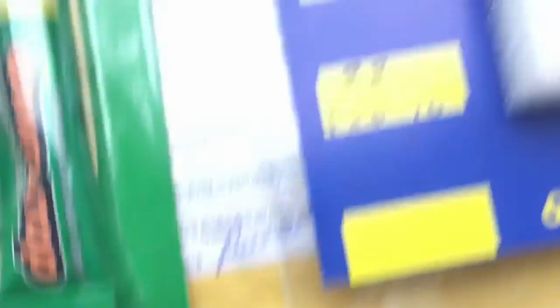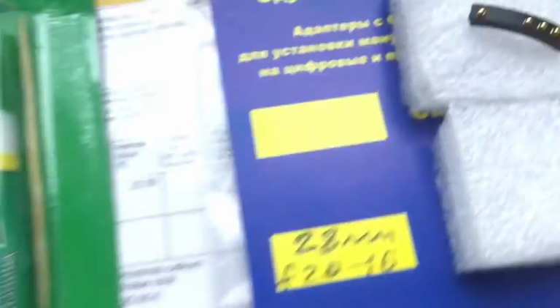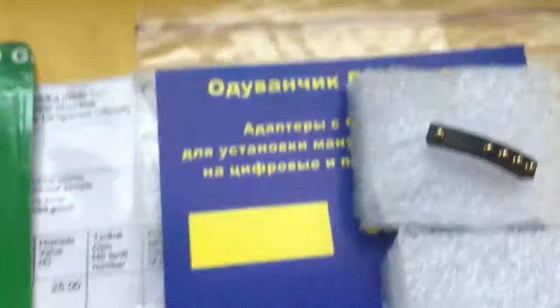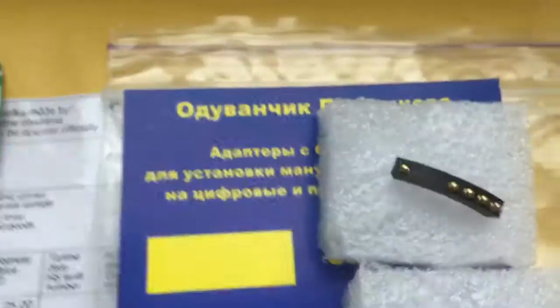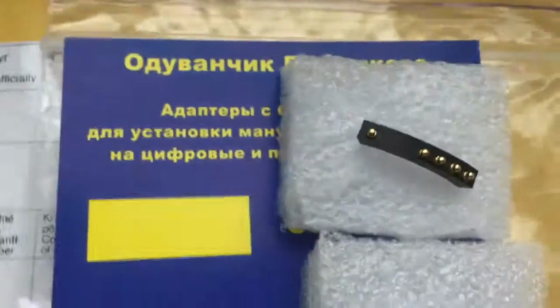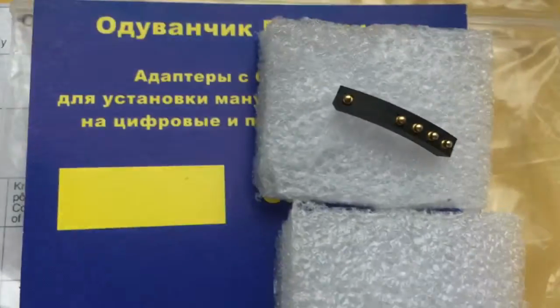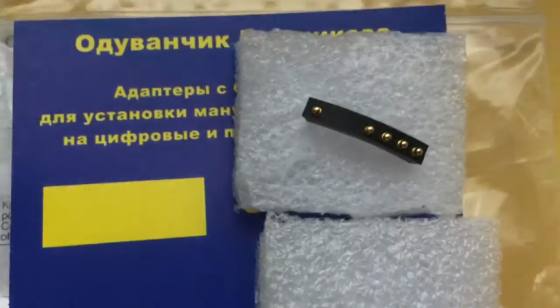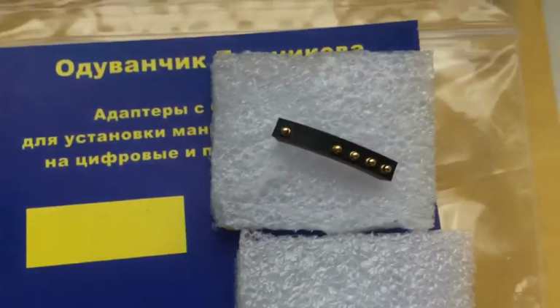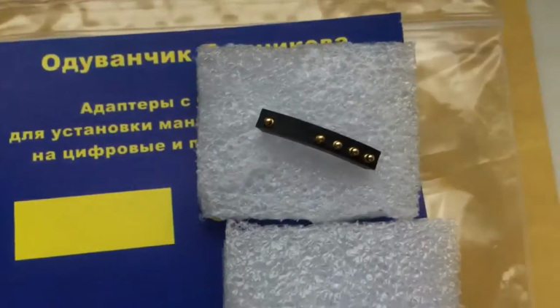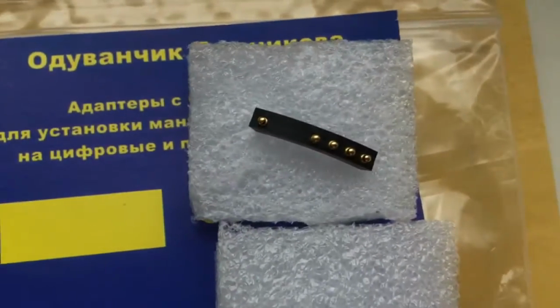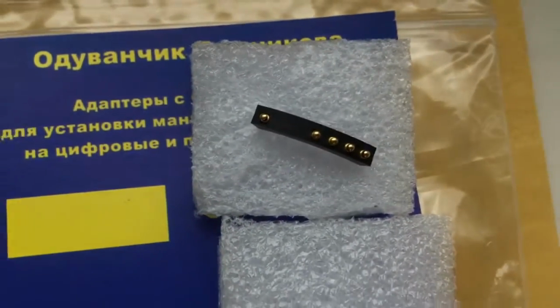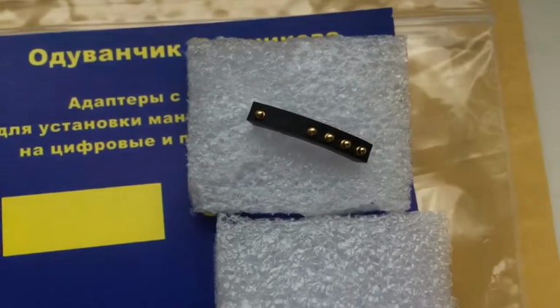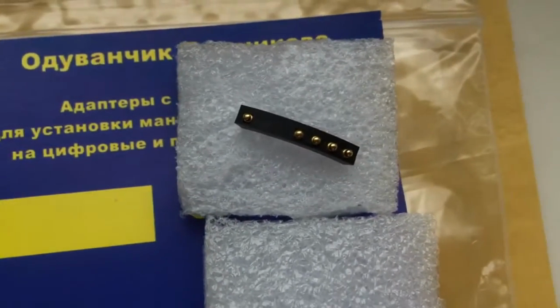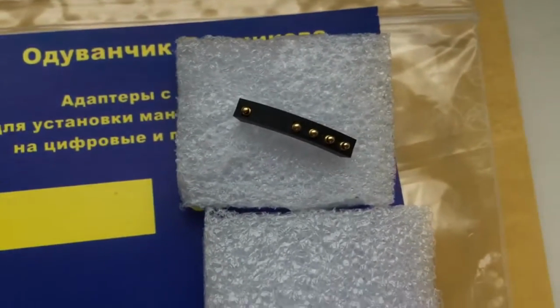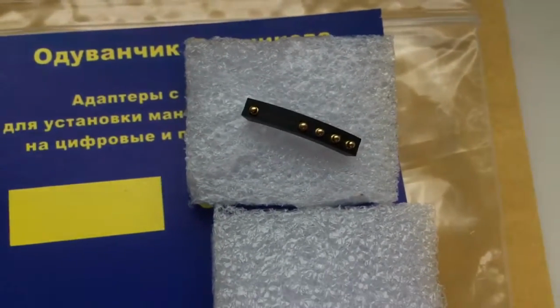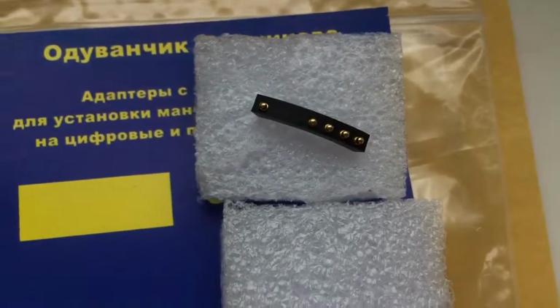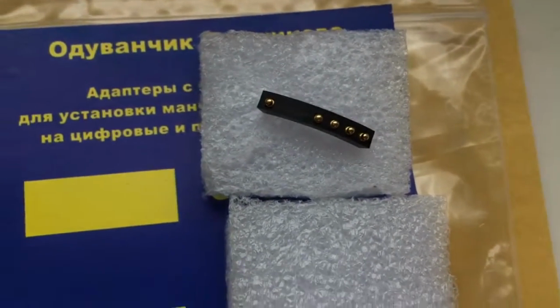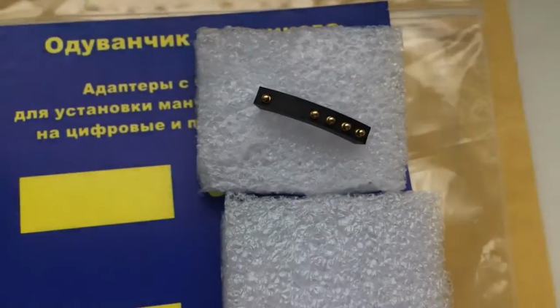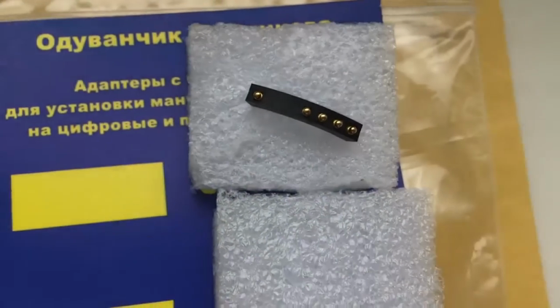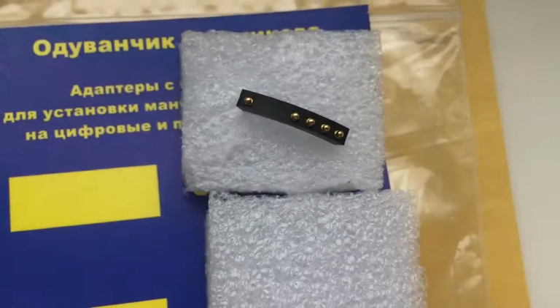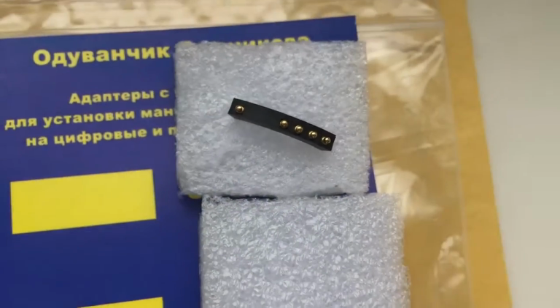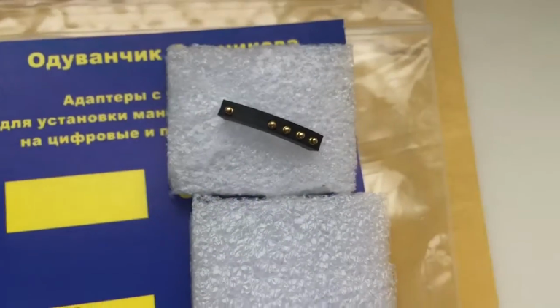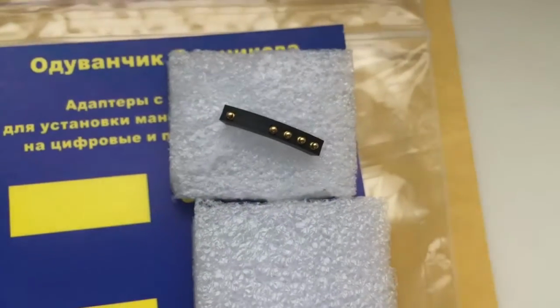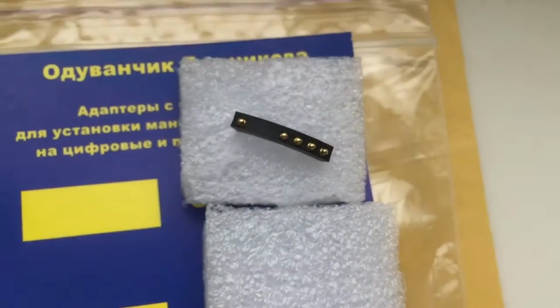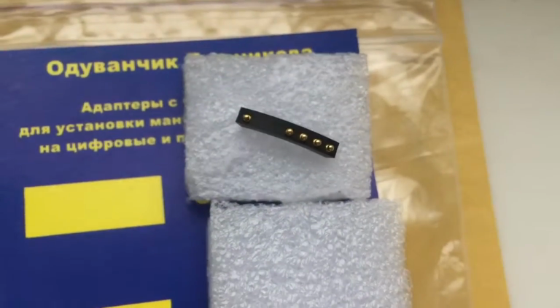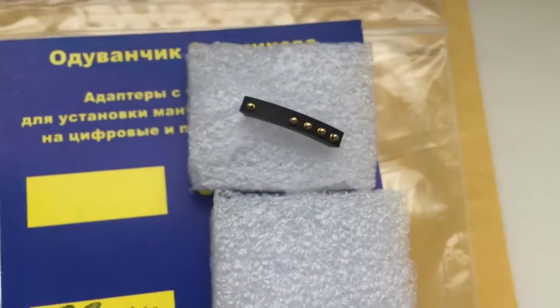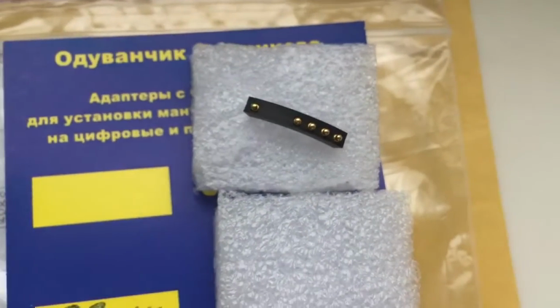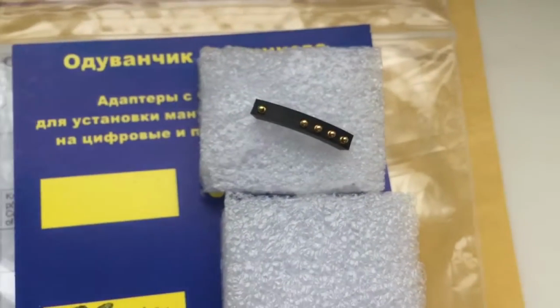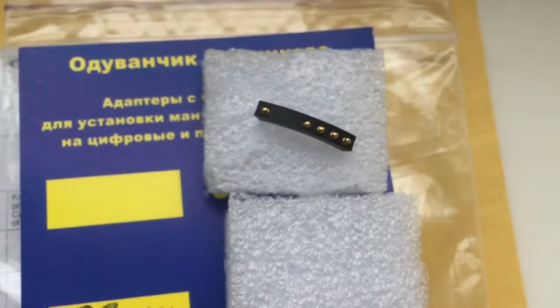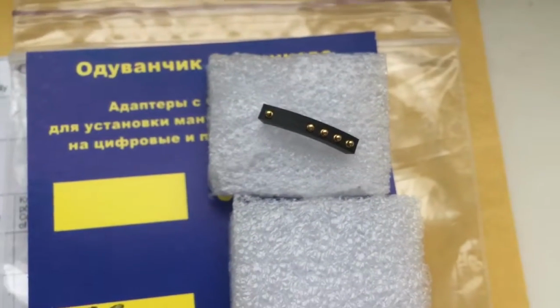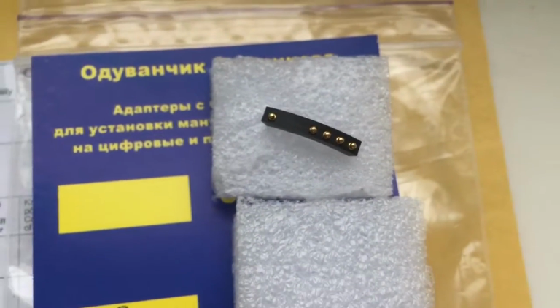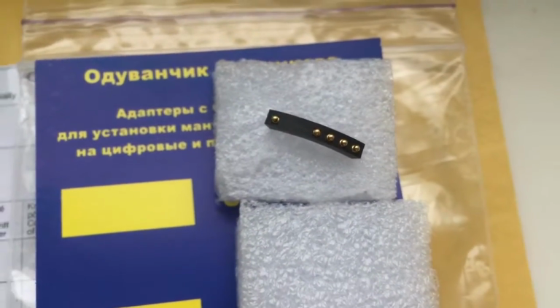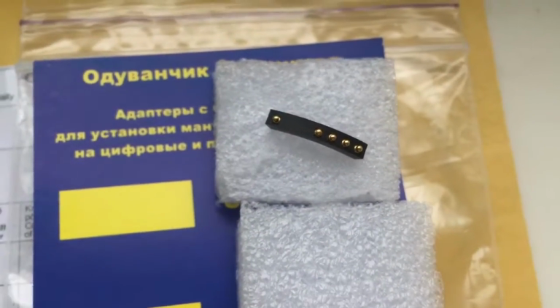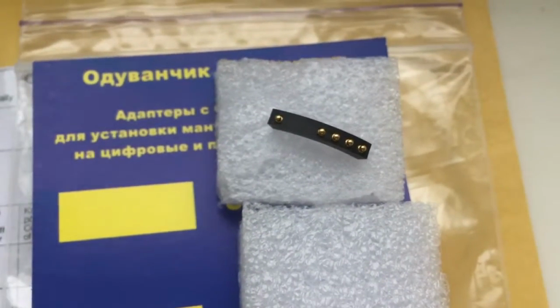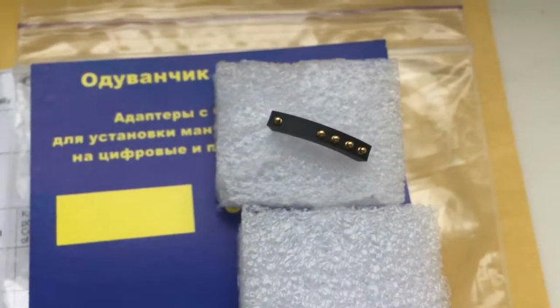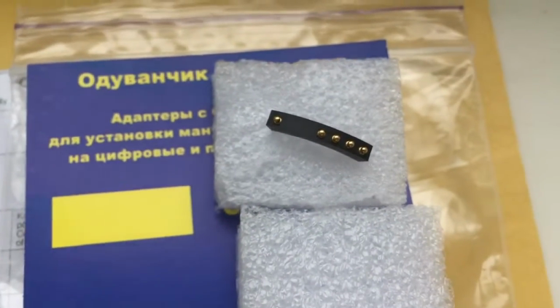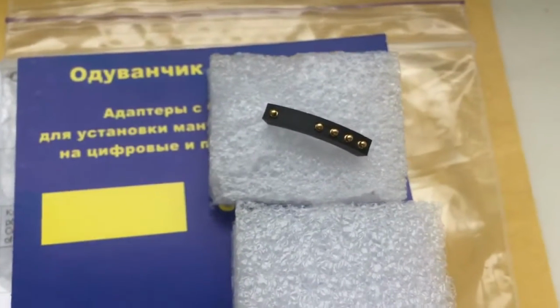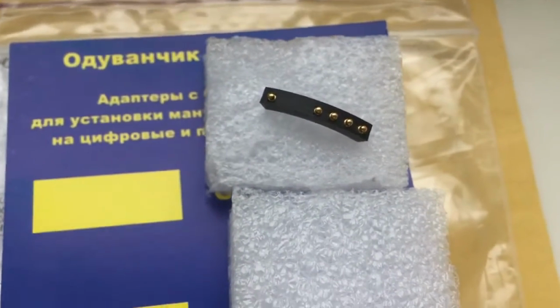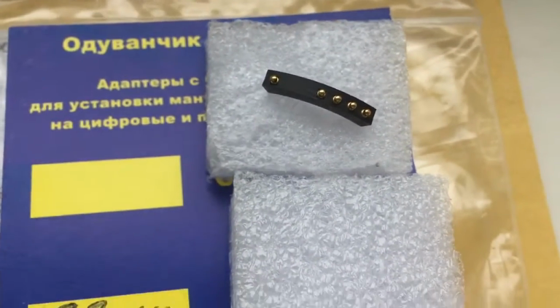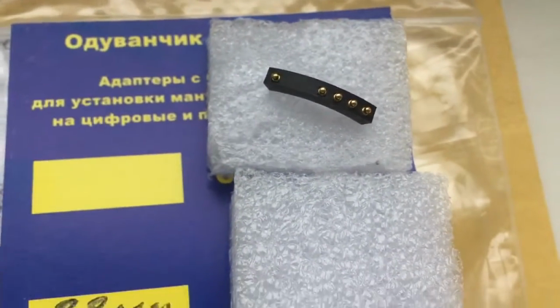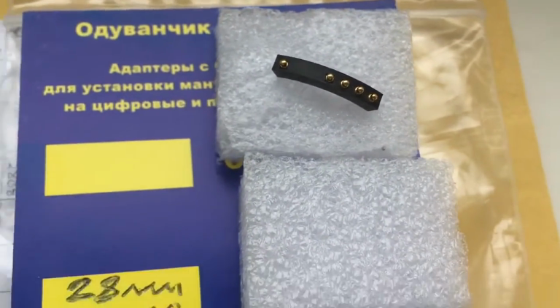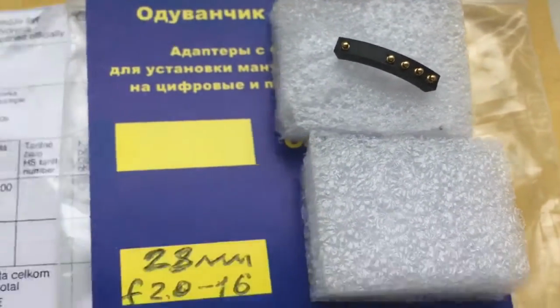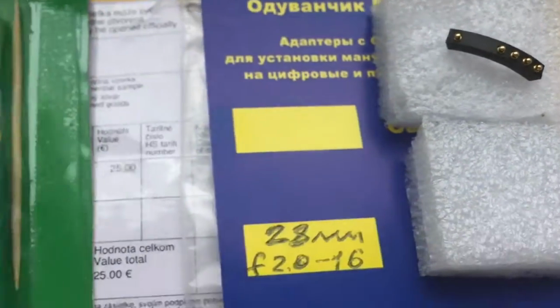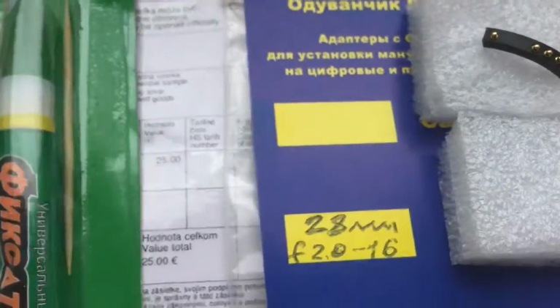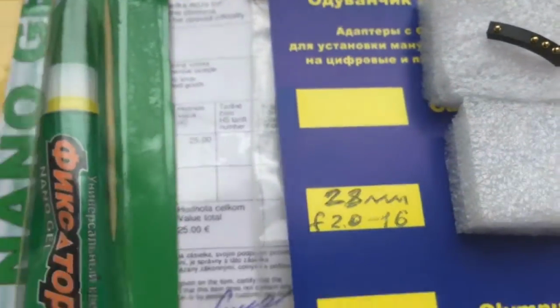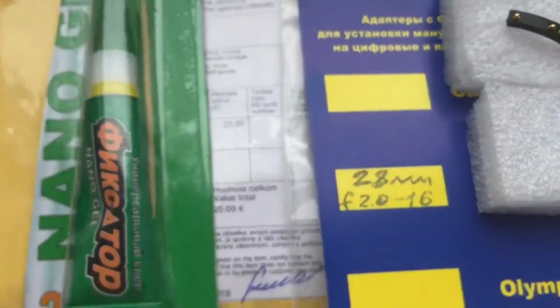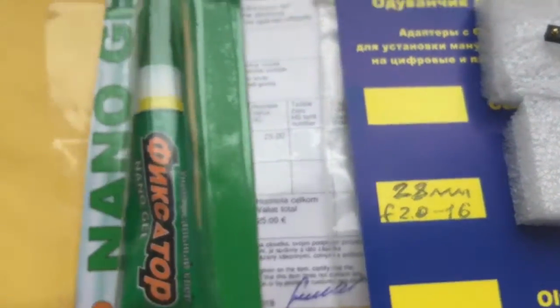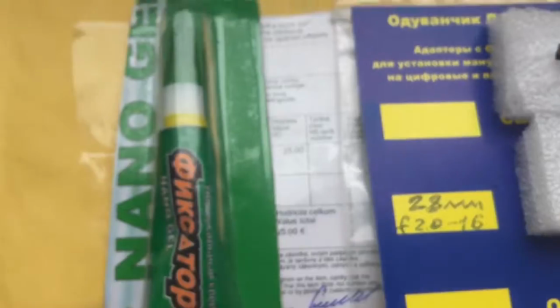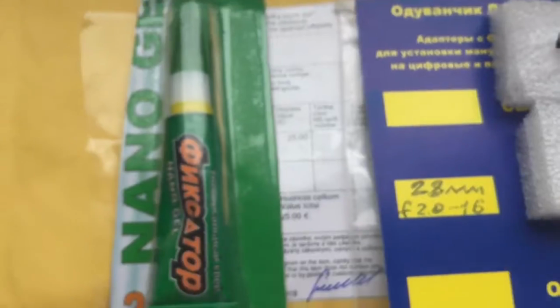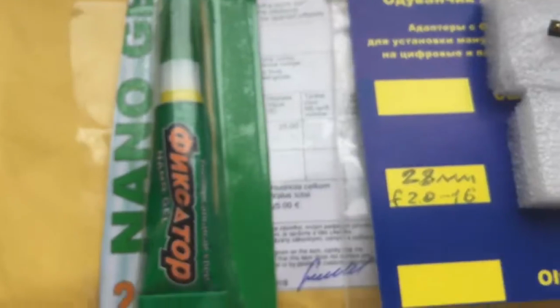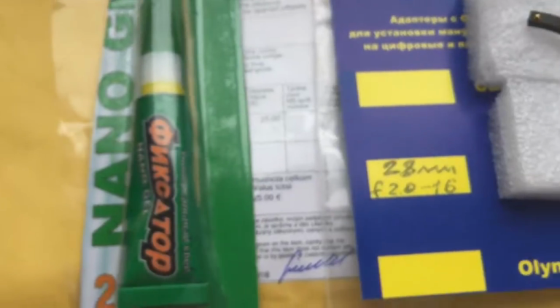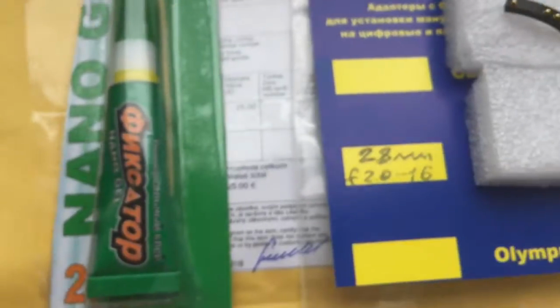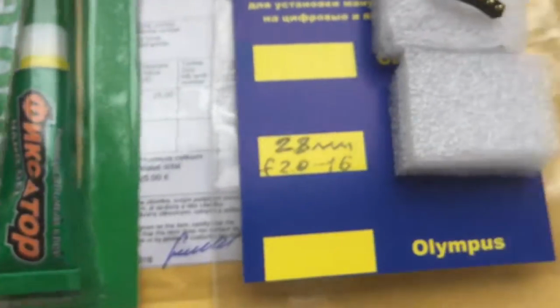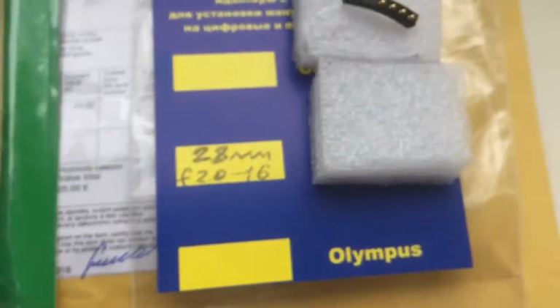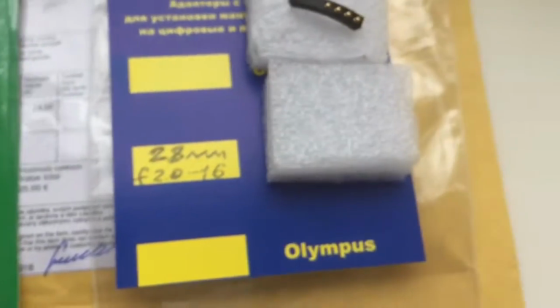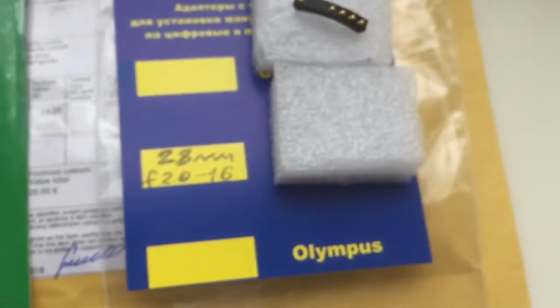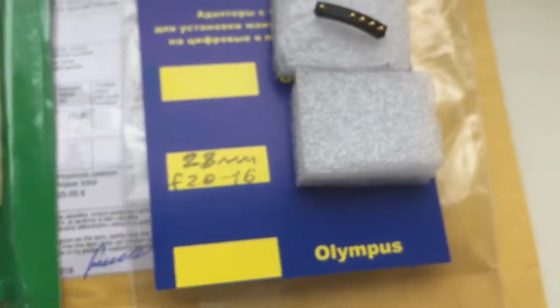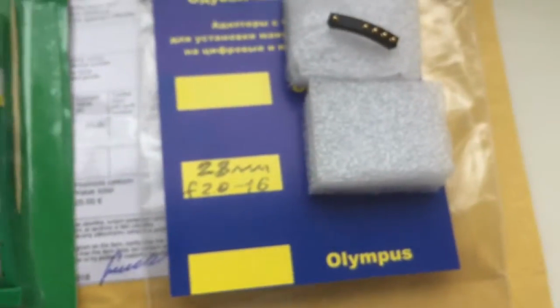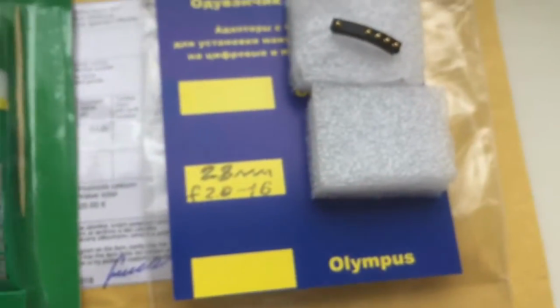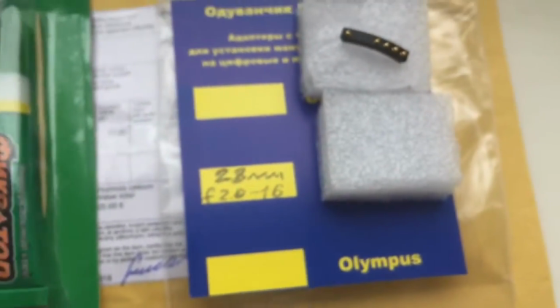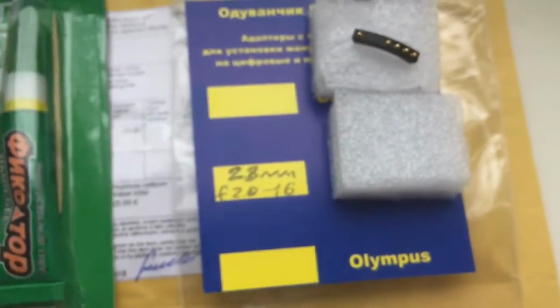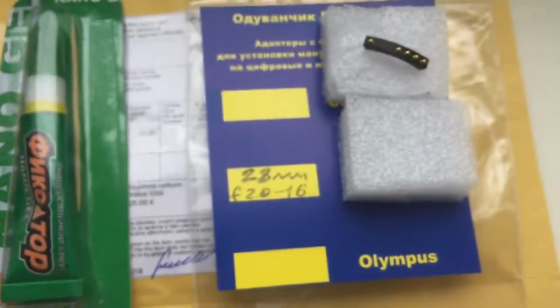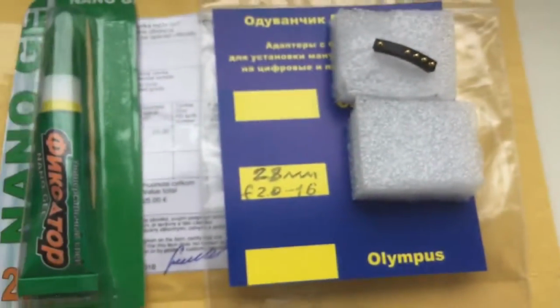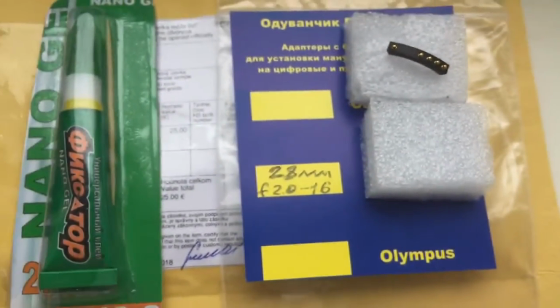Look, this is your chip — FUKAL INS 28mm. This is glue and this is the package.